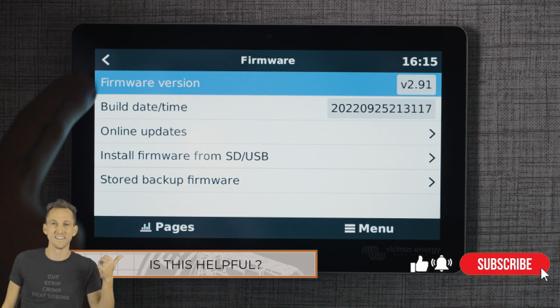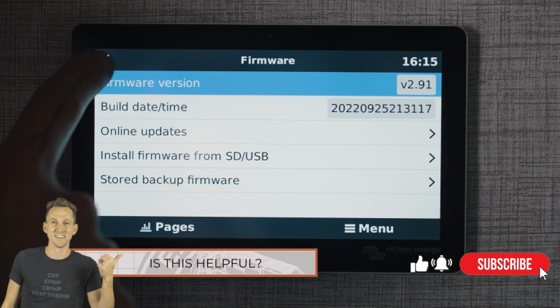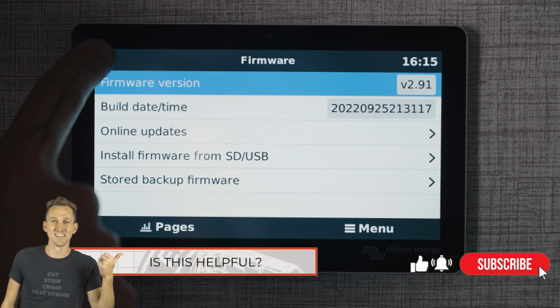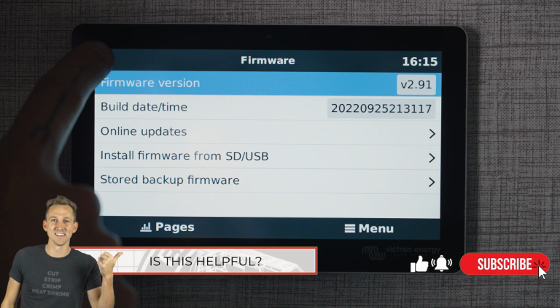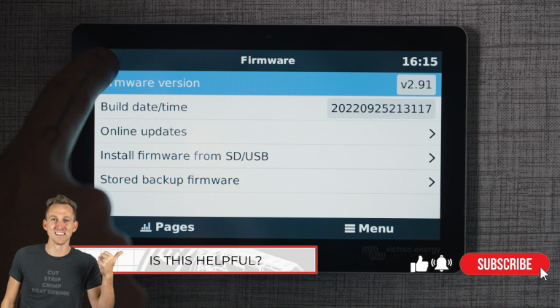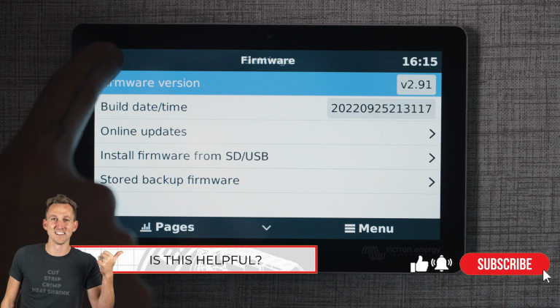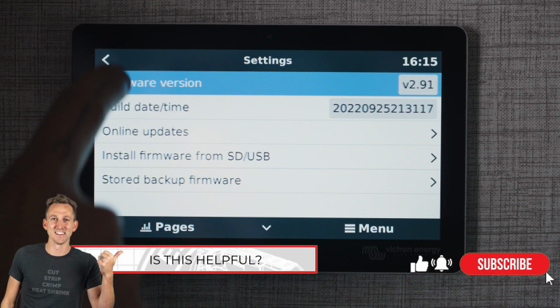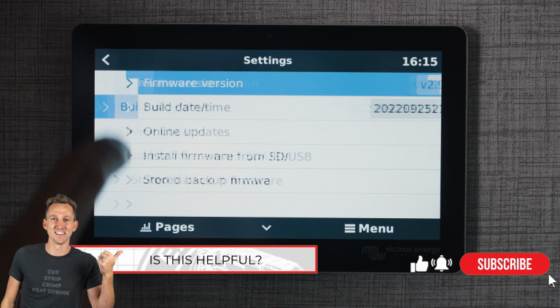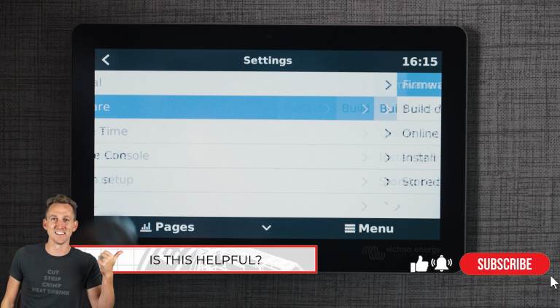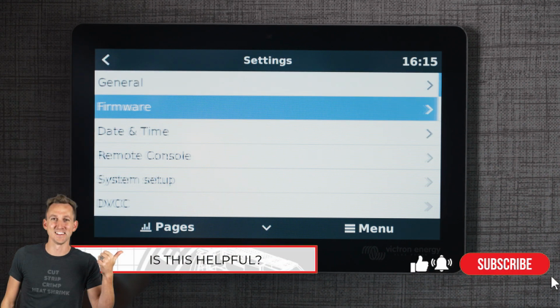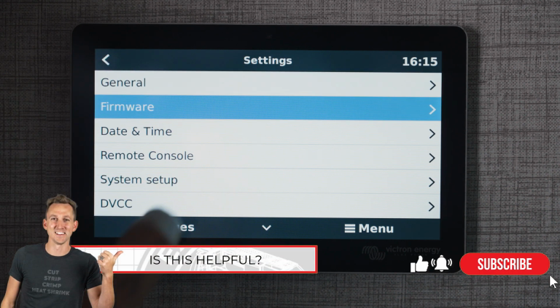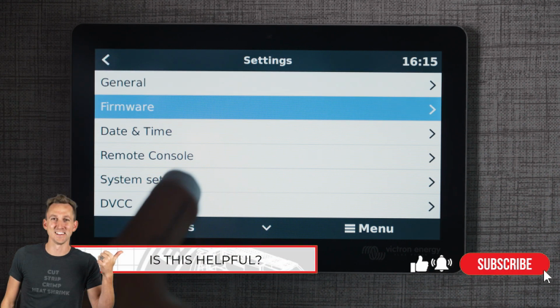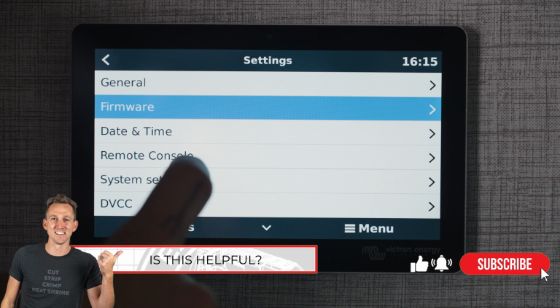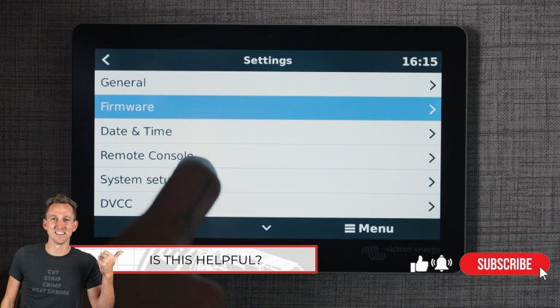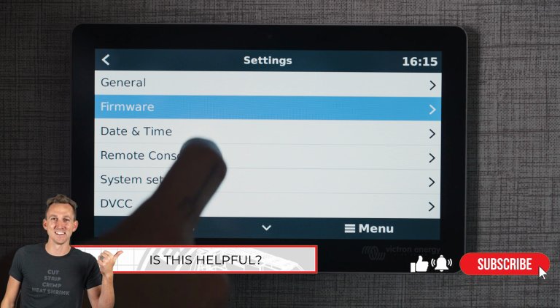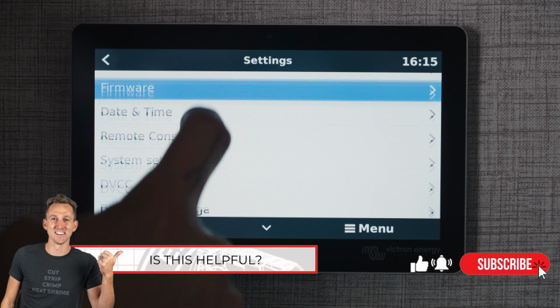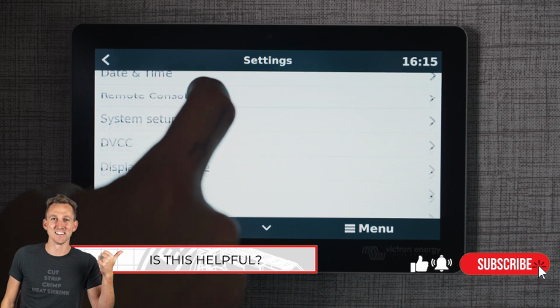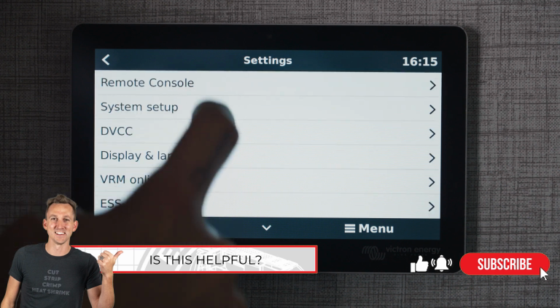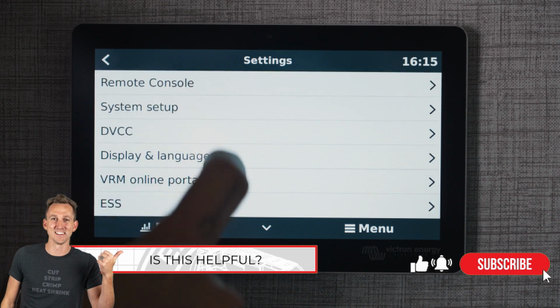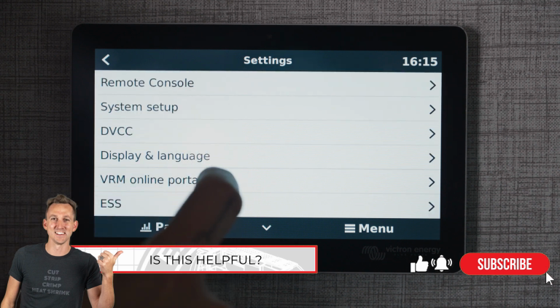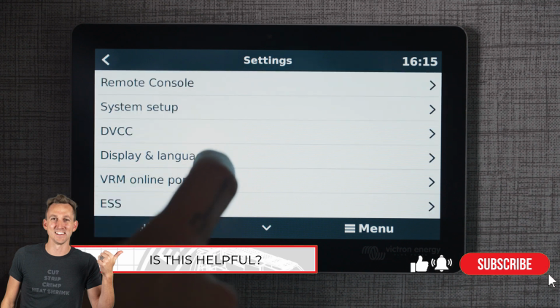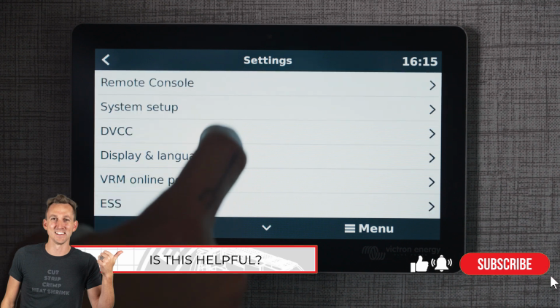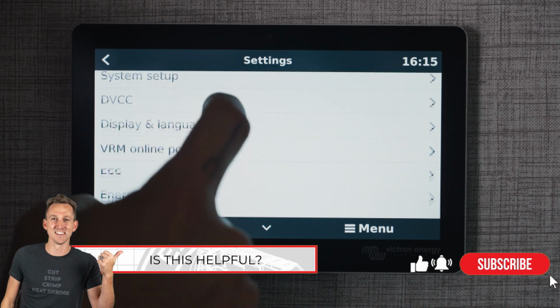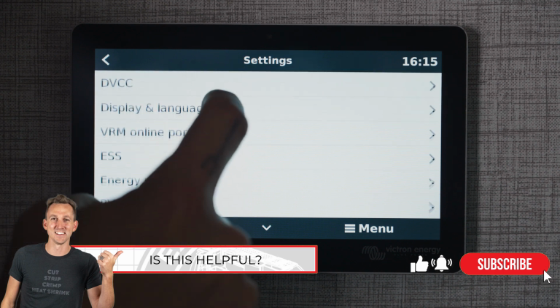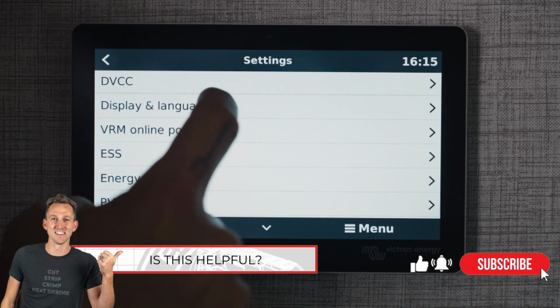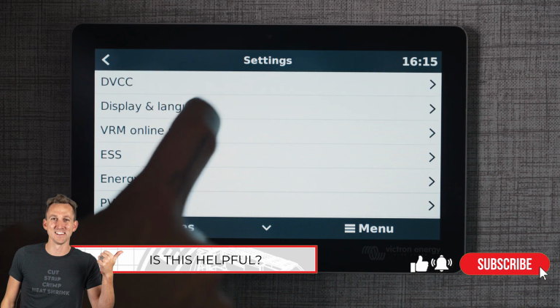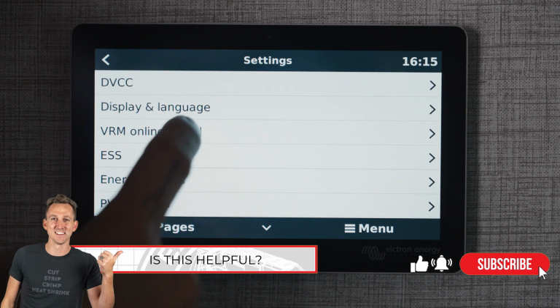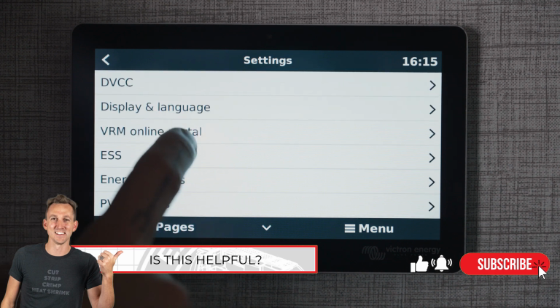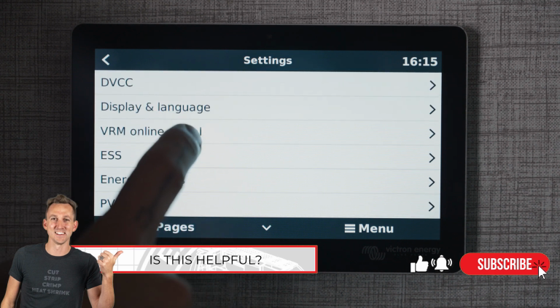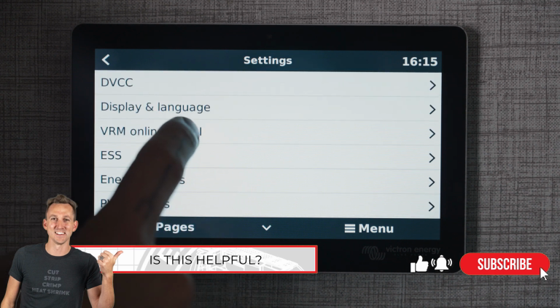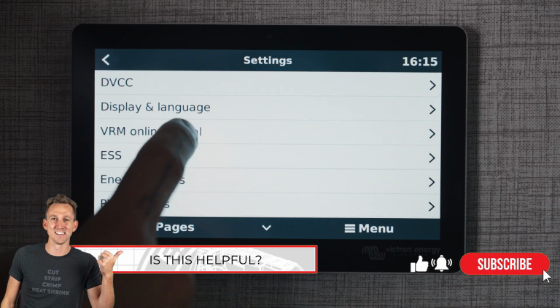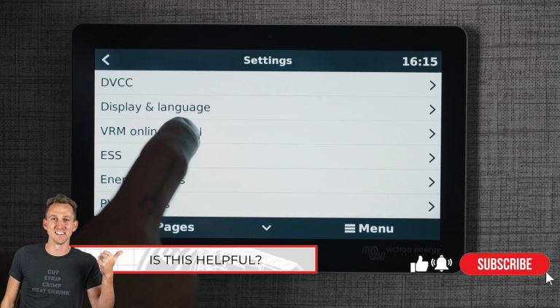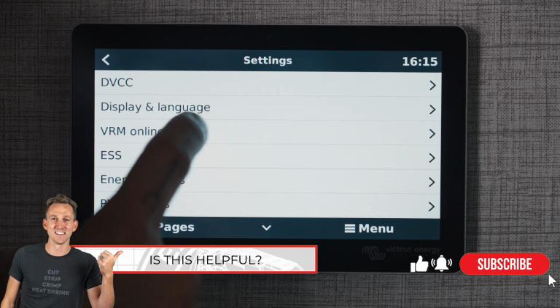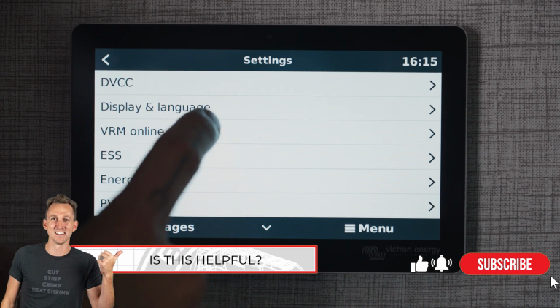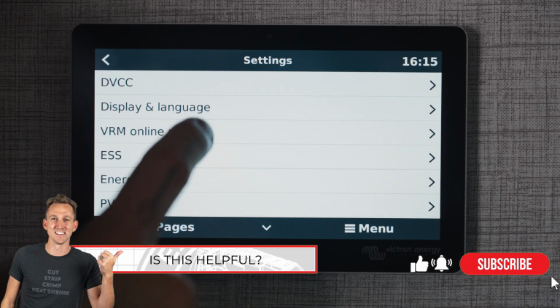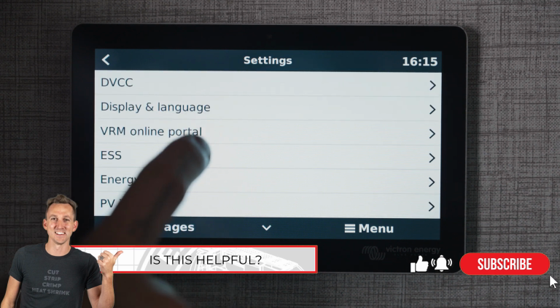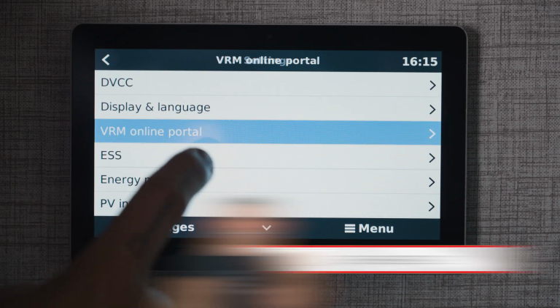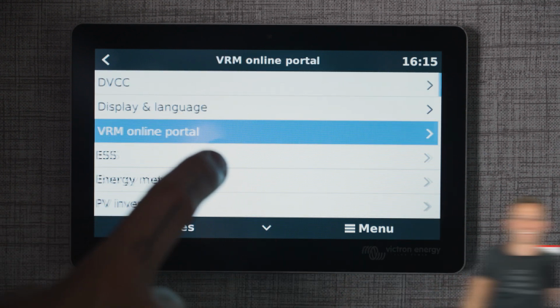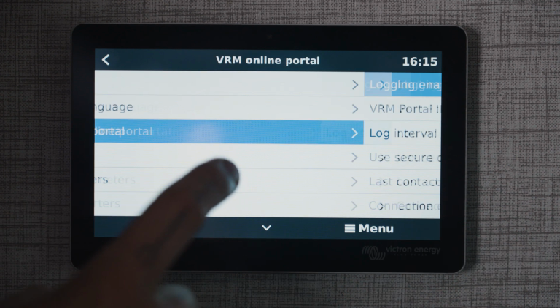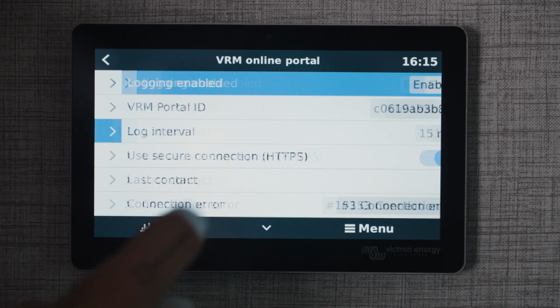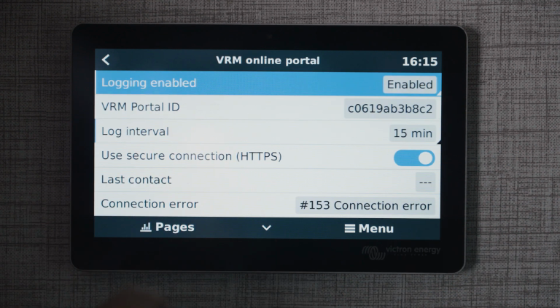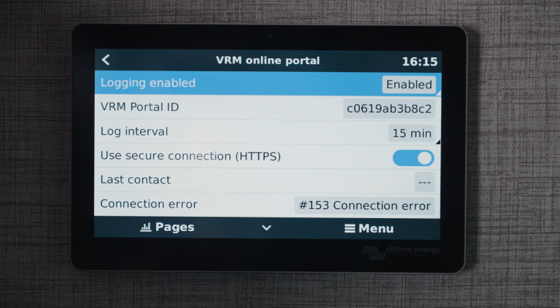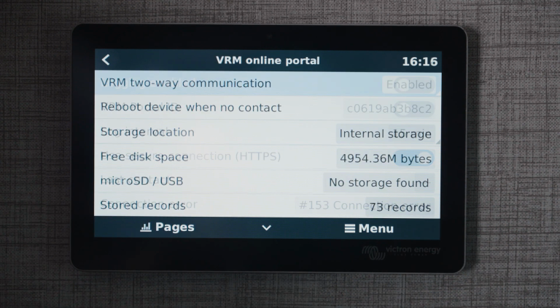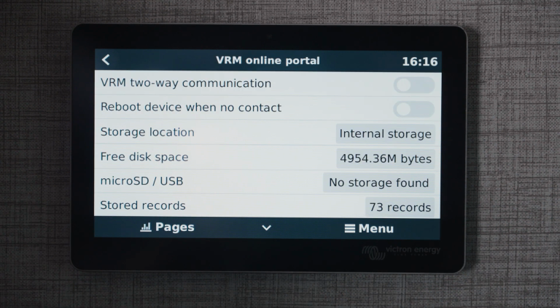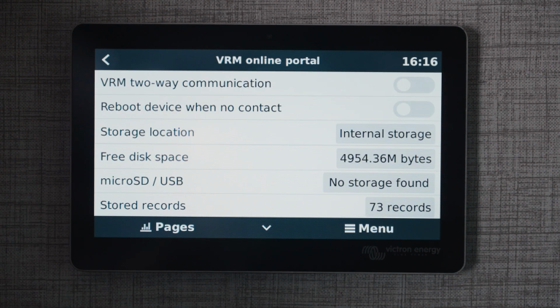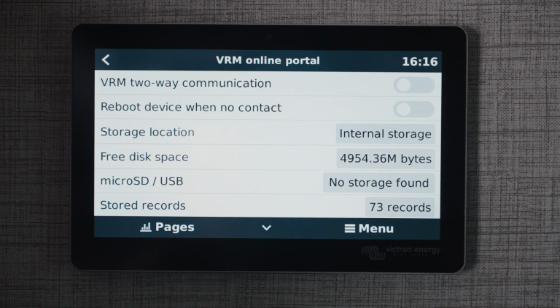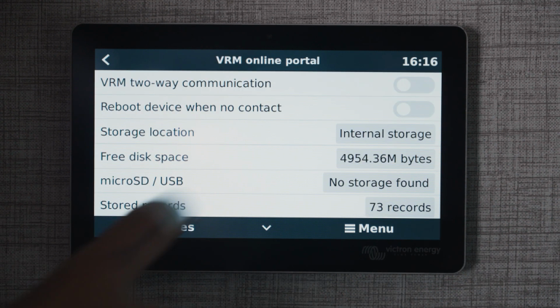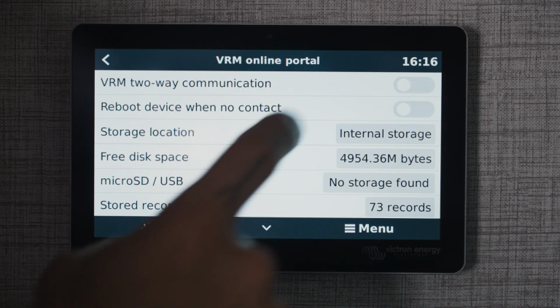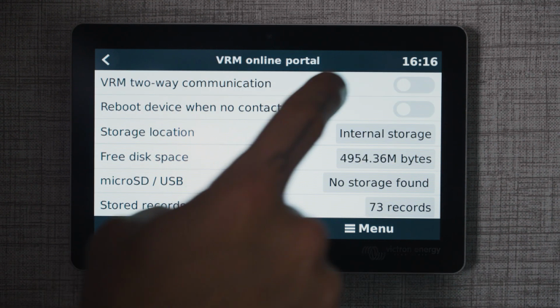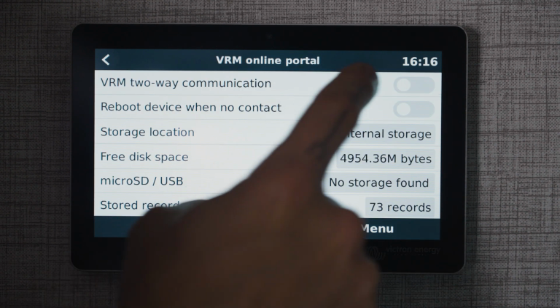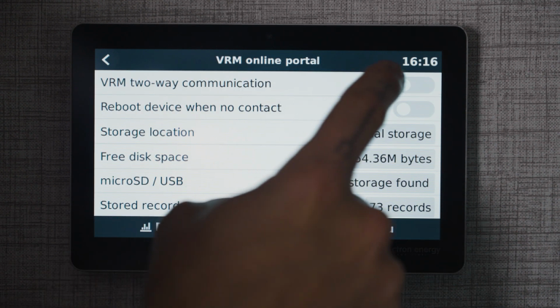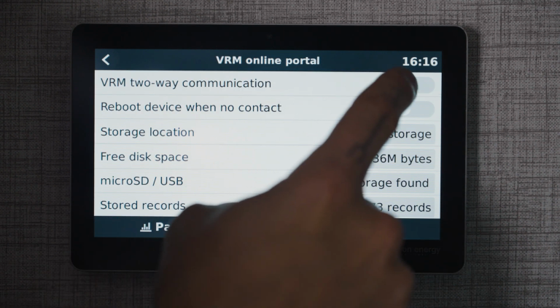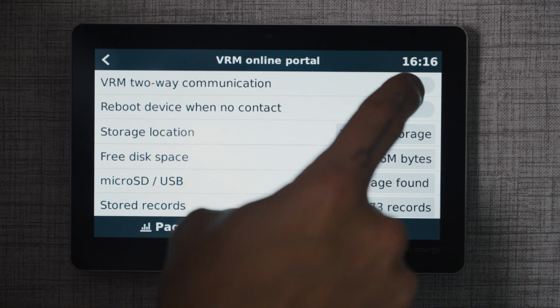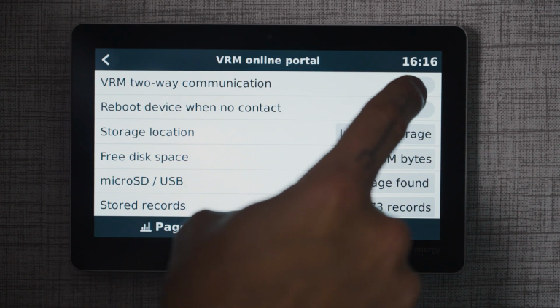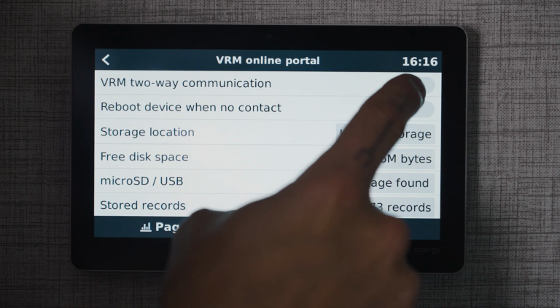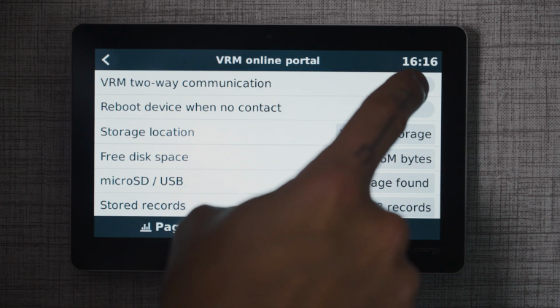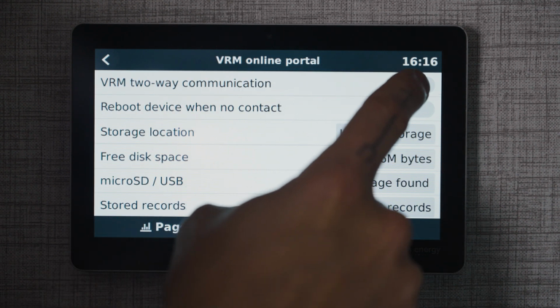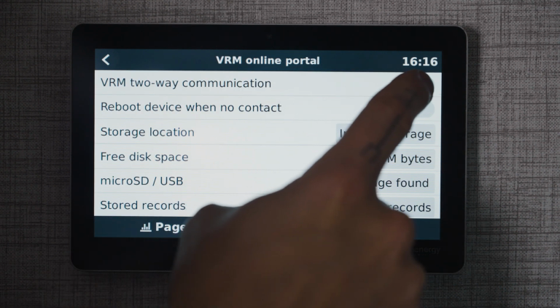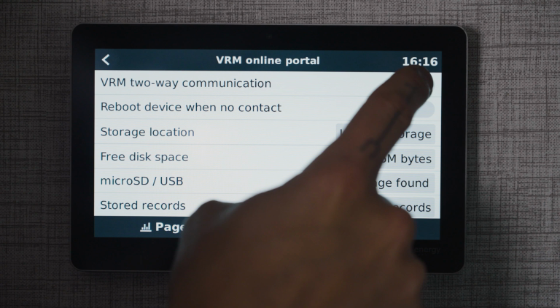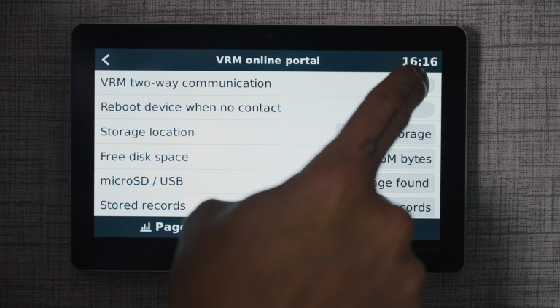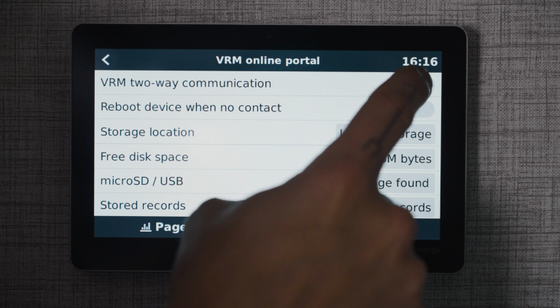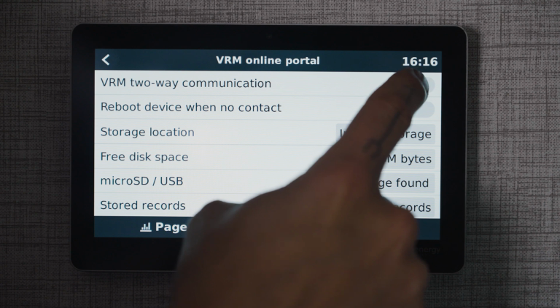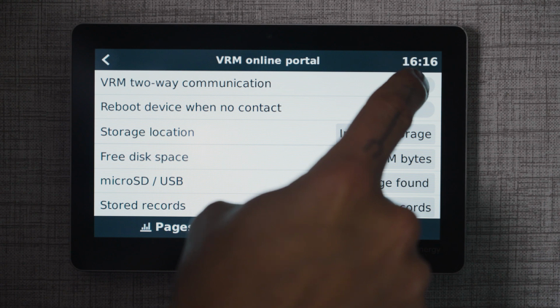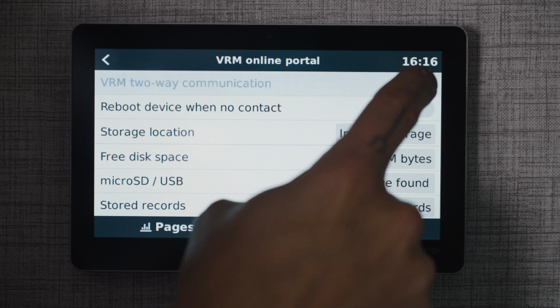Back out to VRM online portal and allow VRM two-way communication.